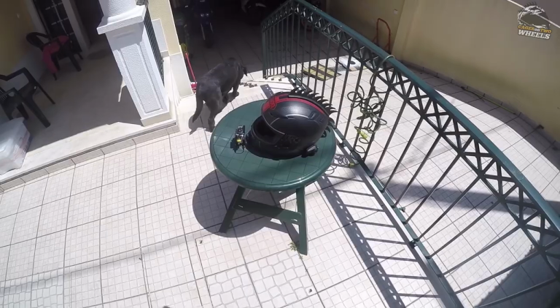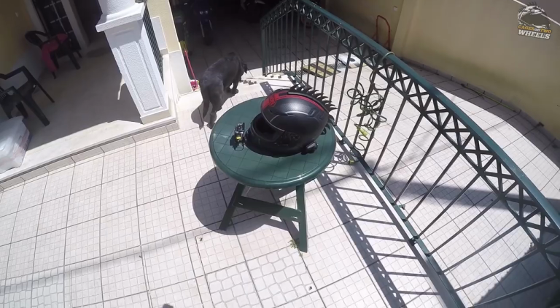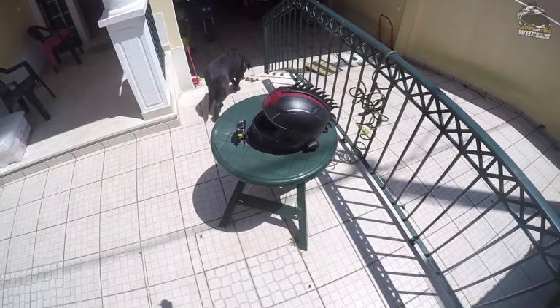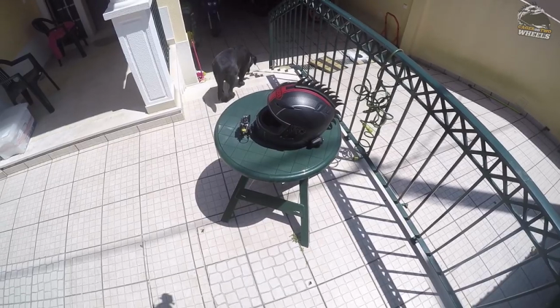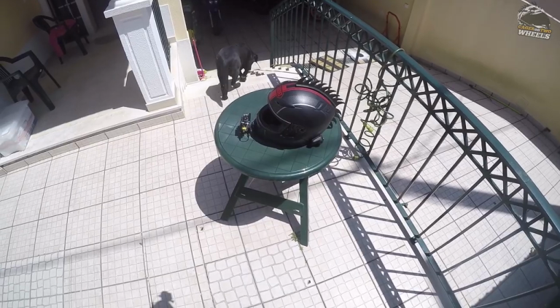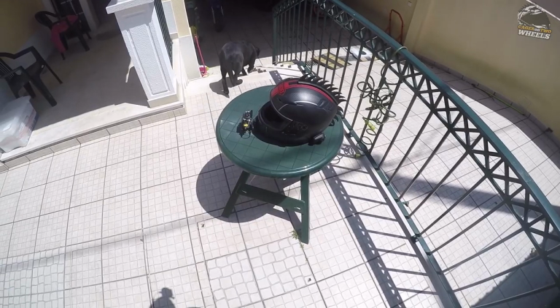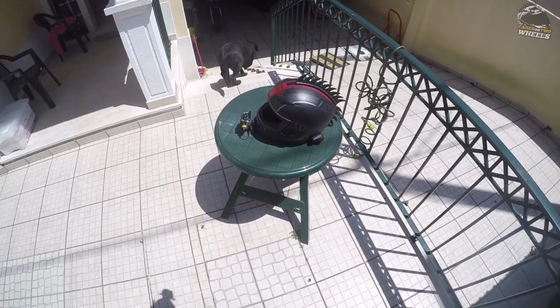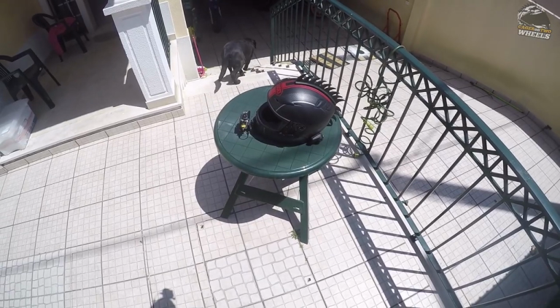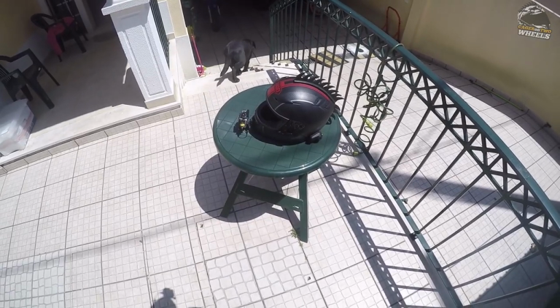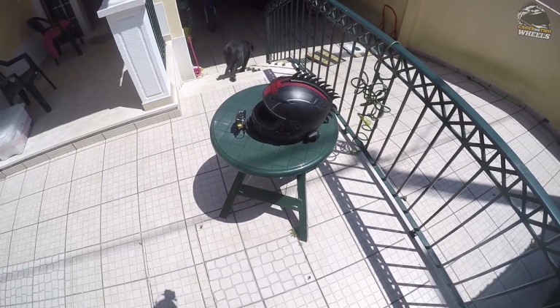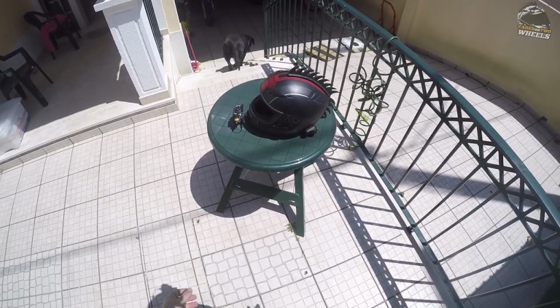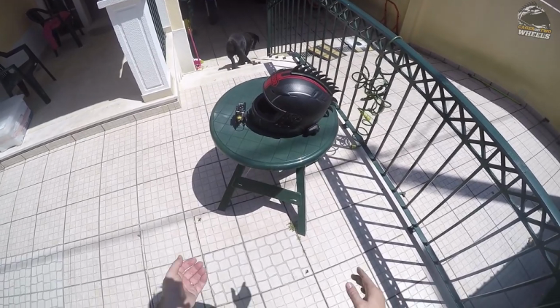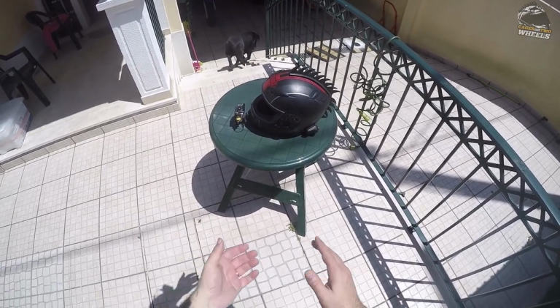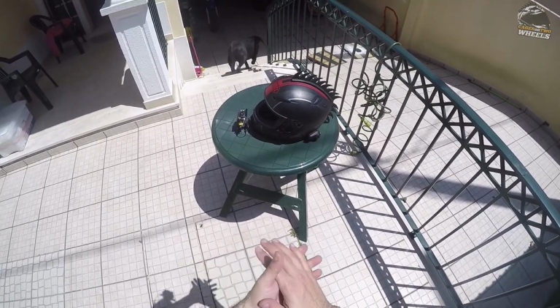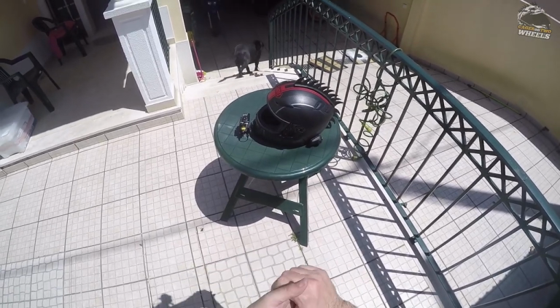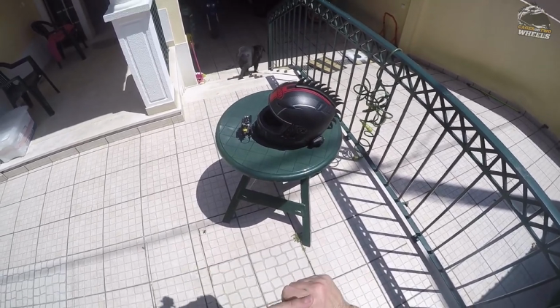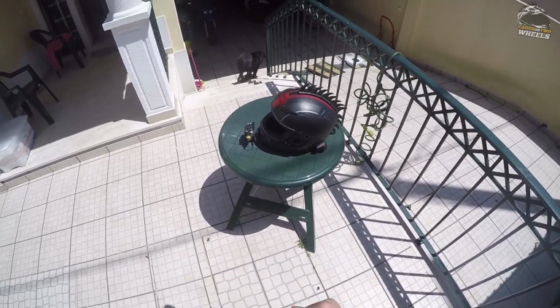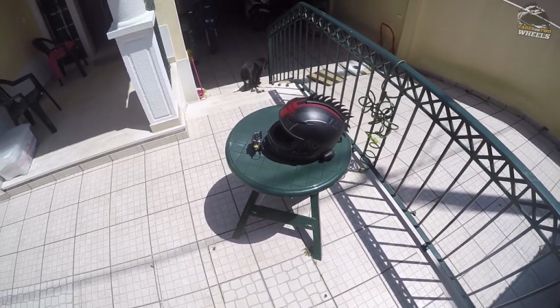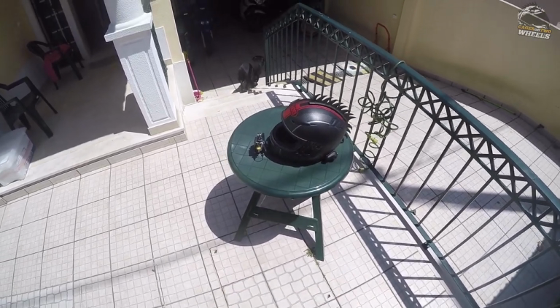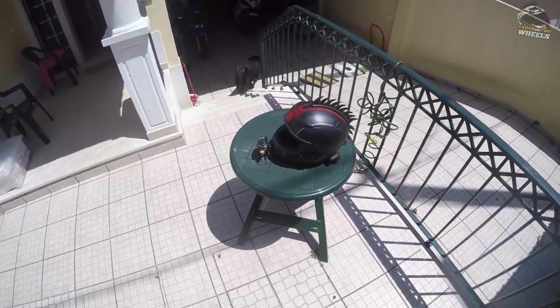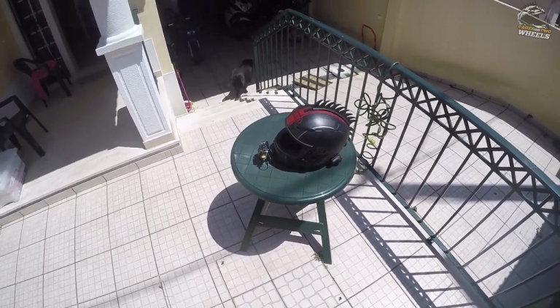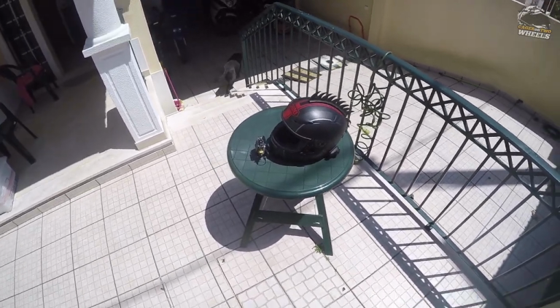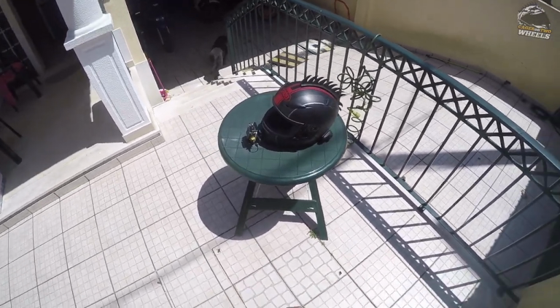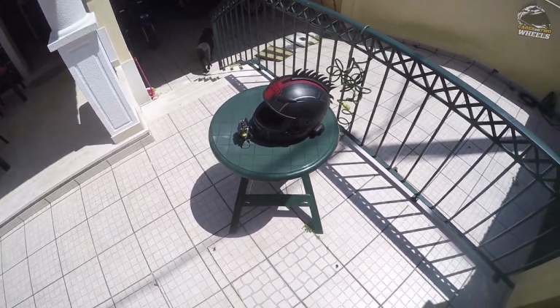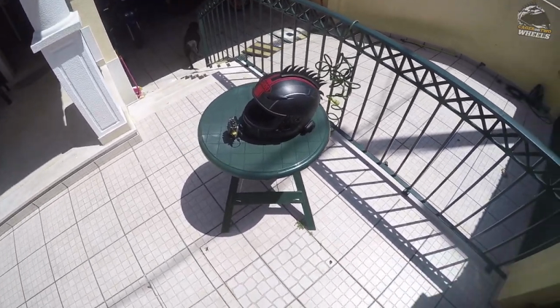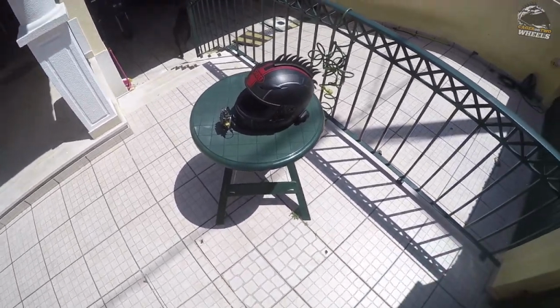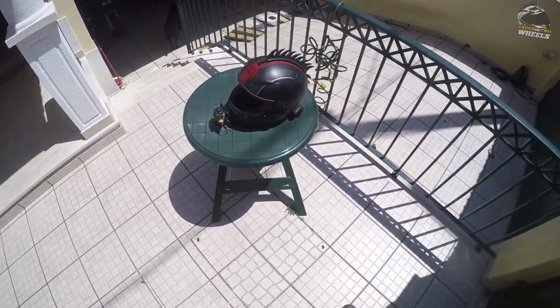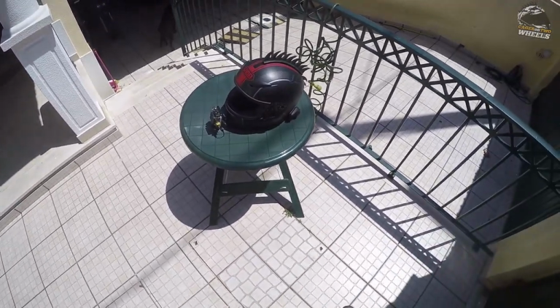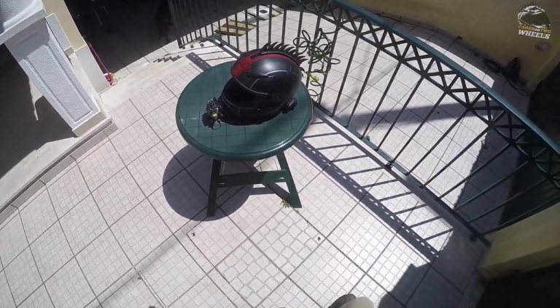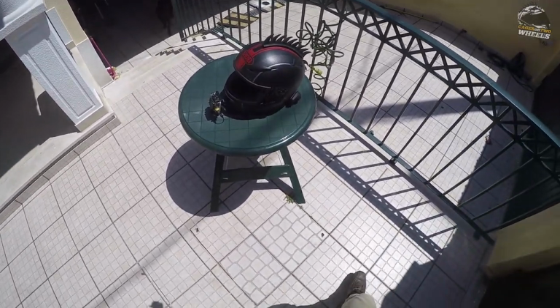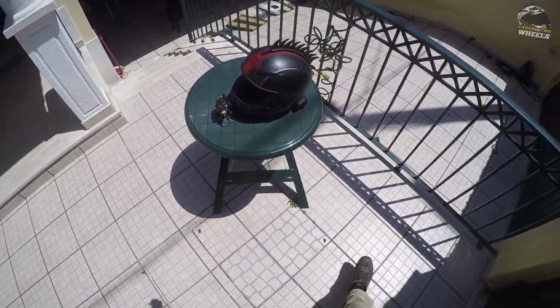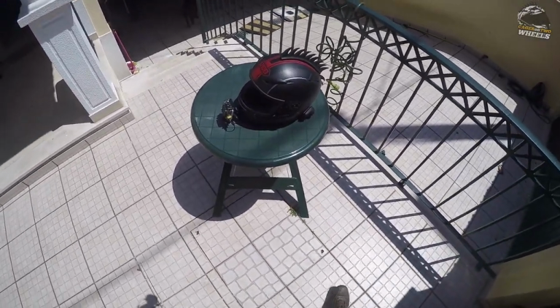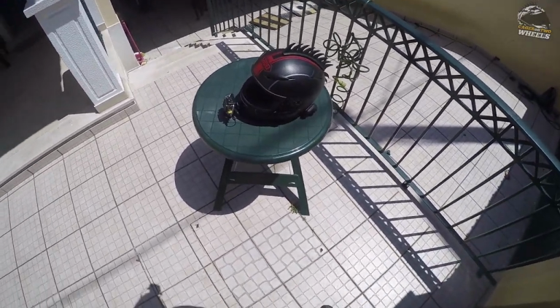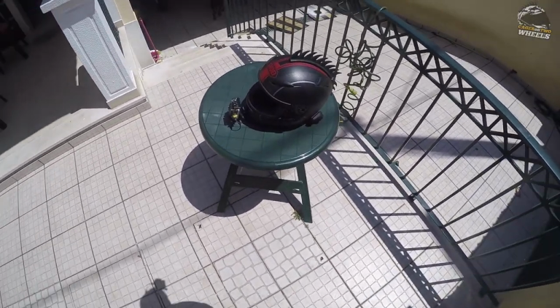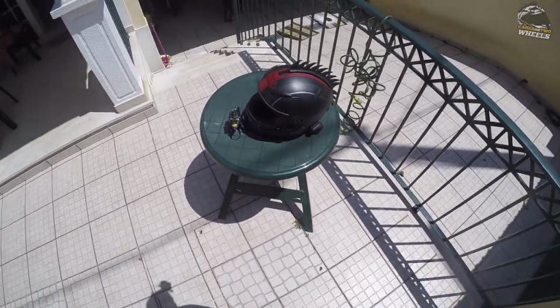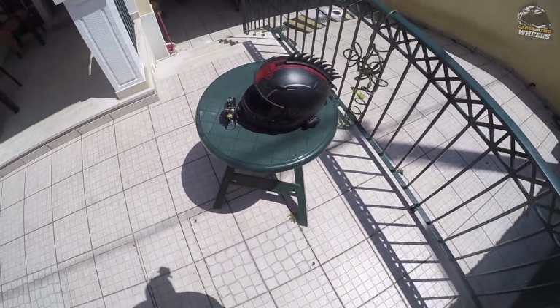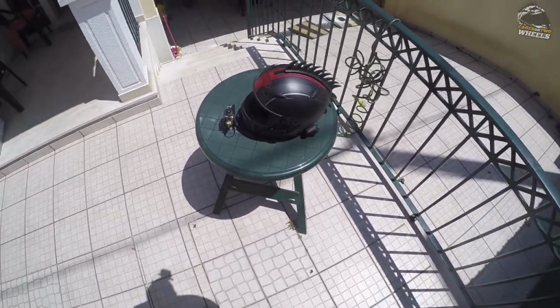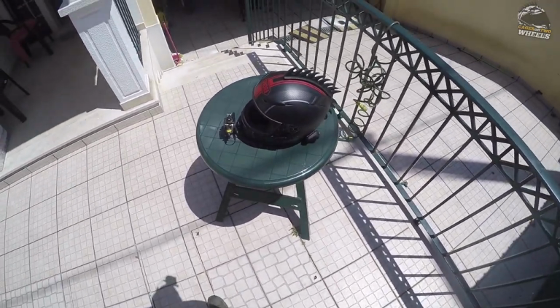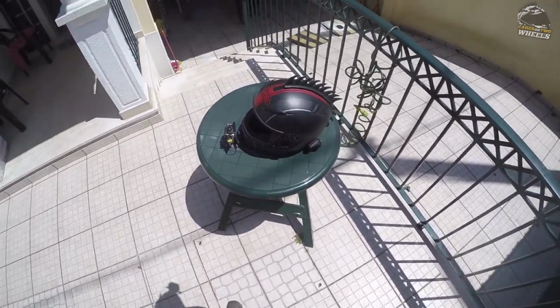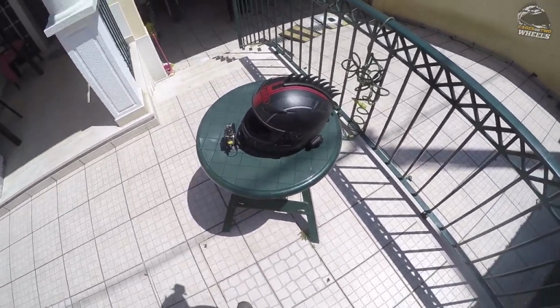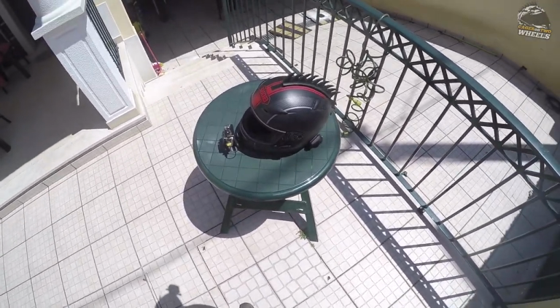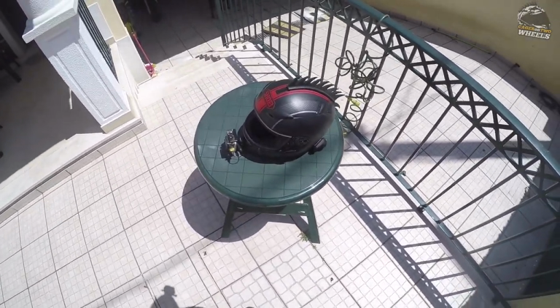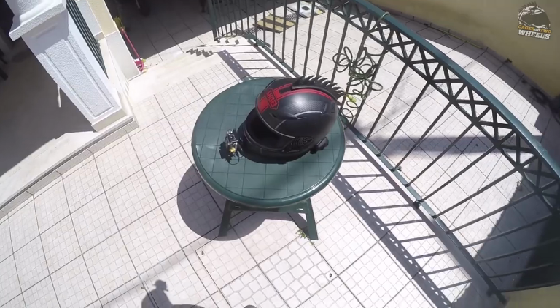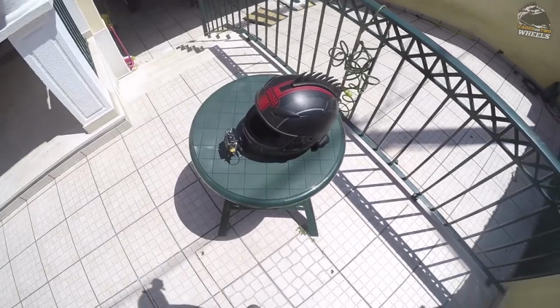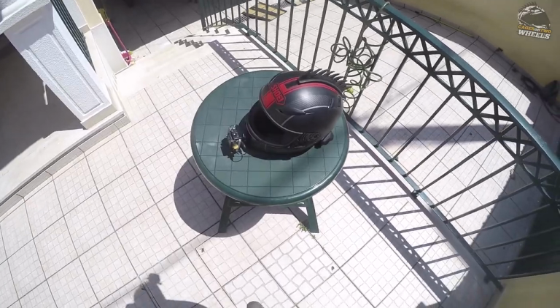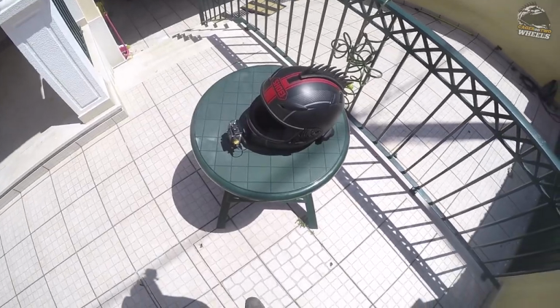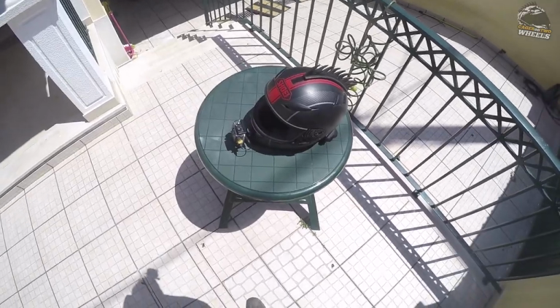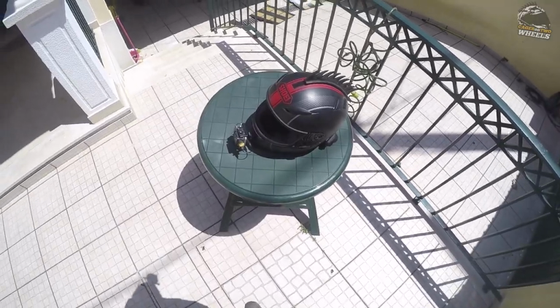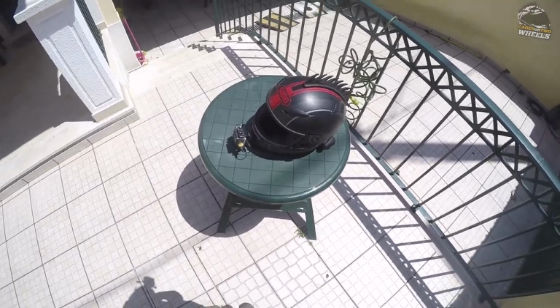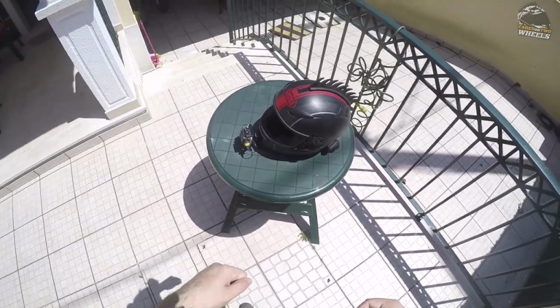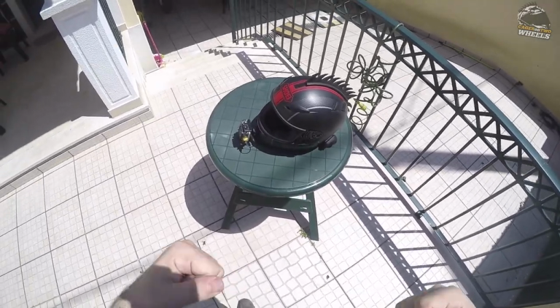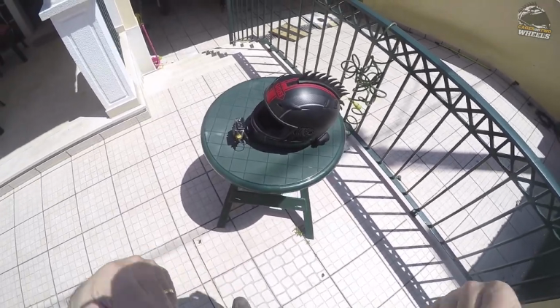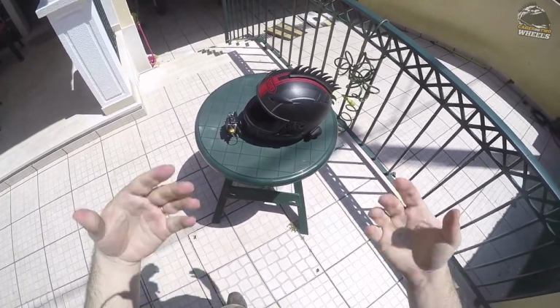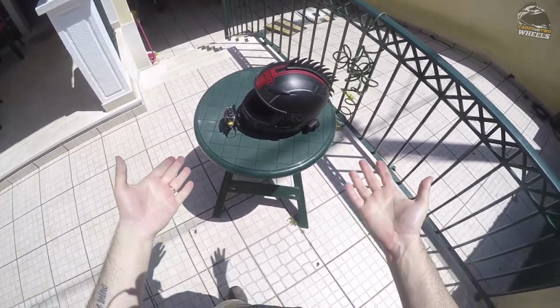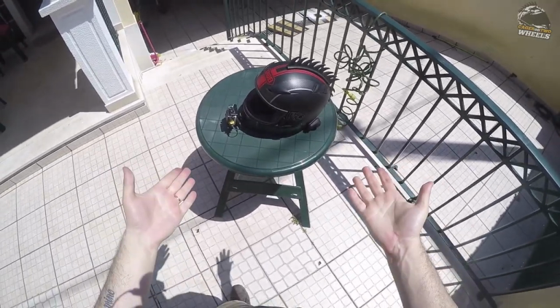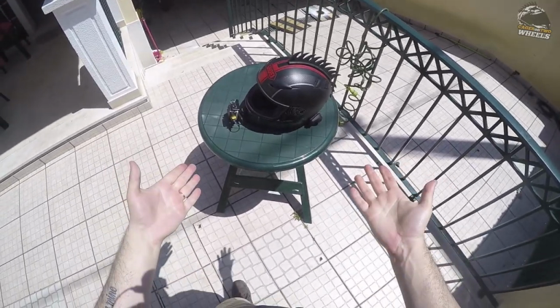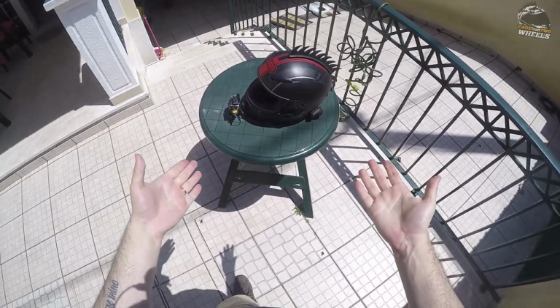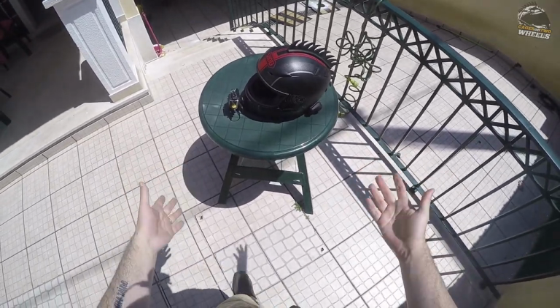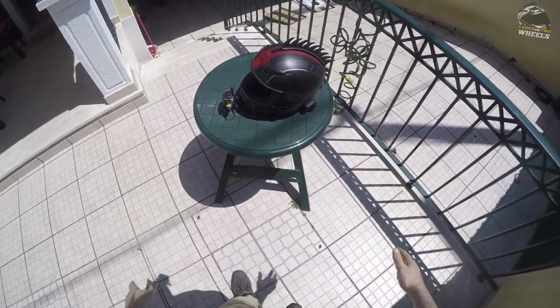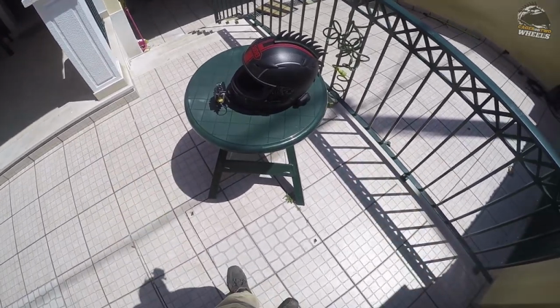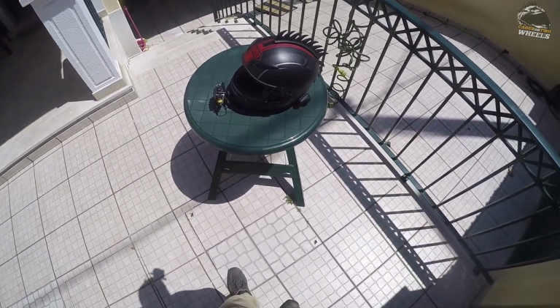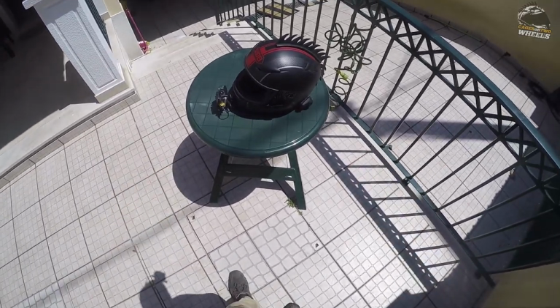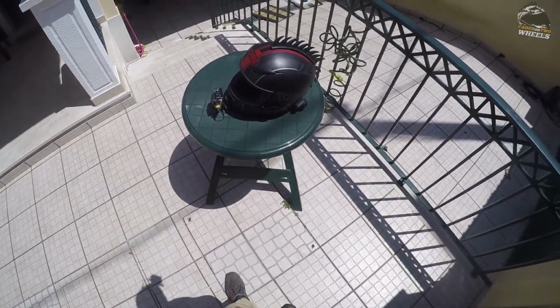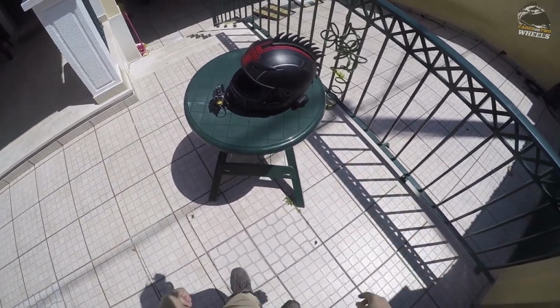Hi, I am Kajer on two wheels, and today, after numerous requests, is the day for my helmet setup.